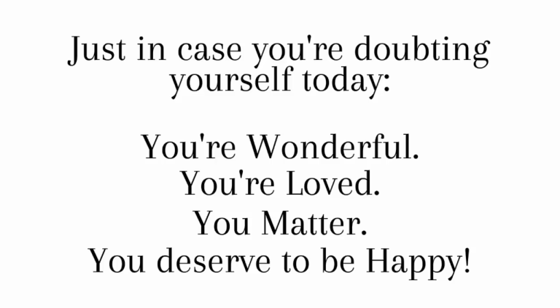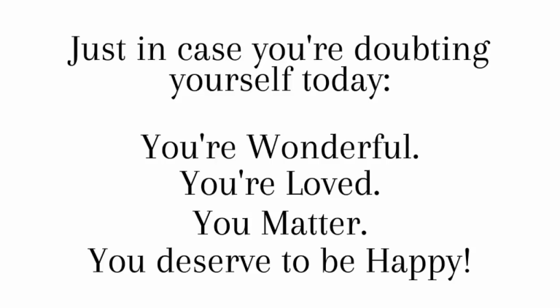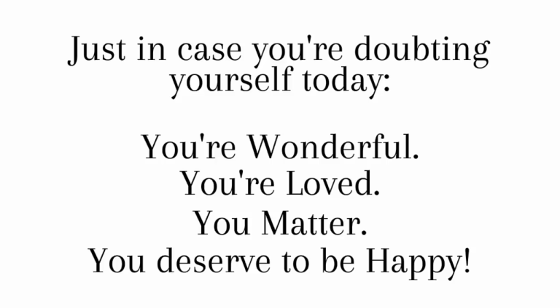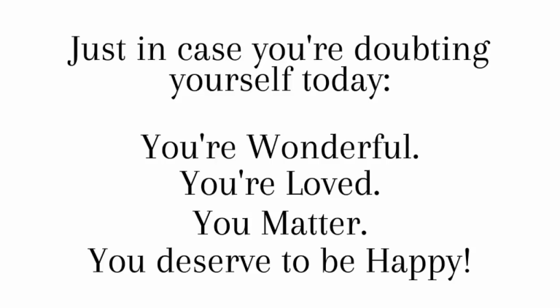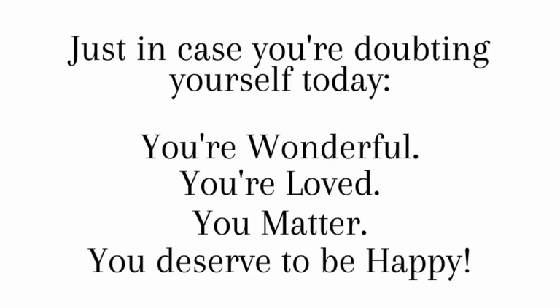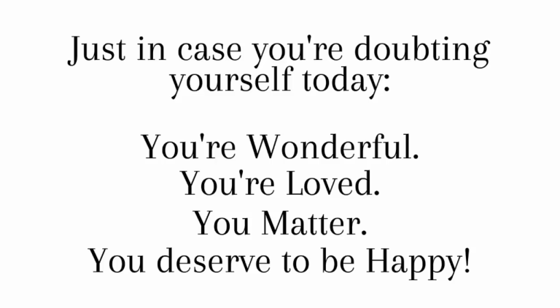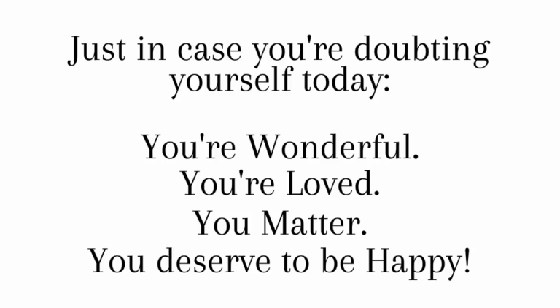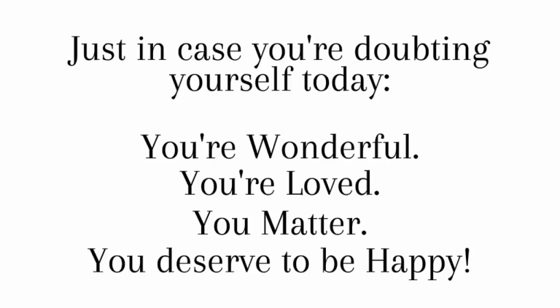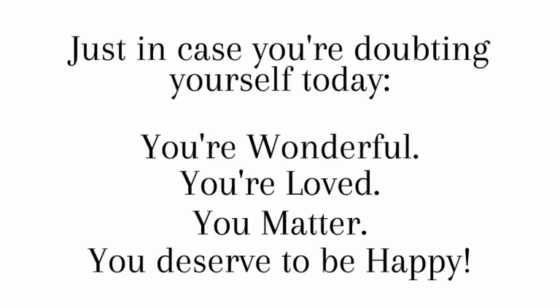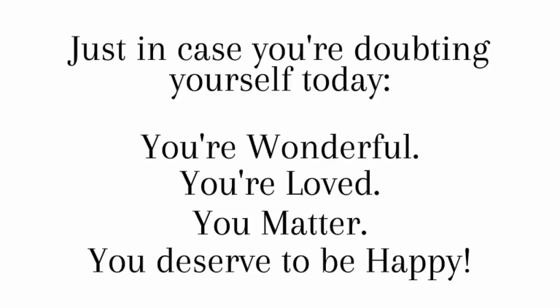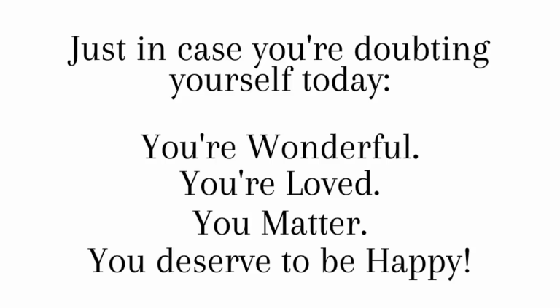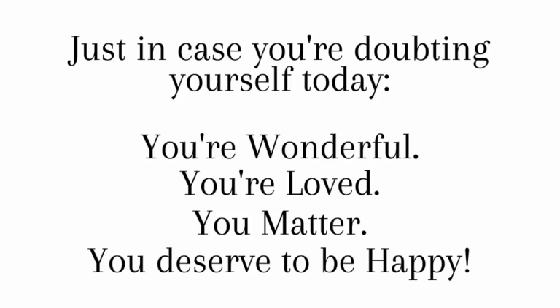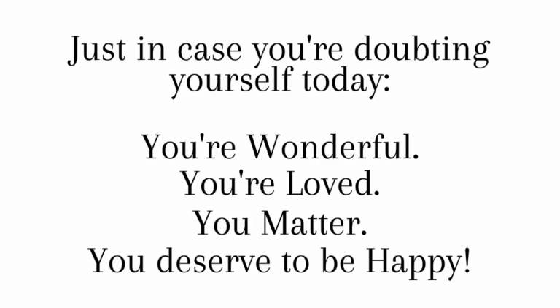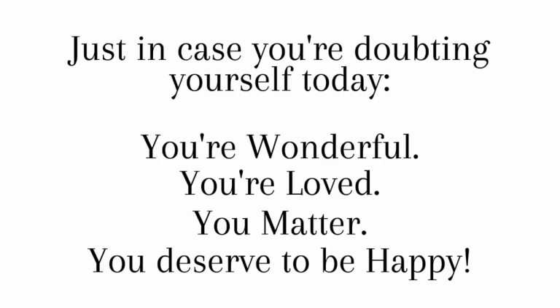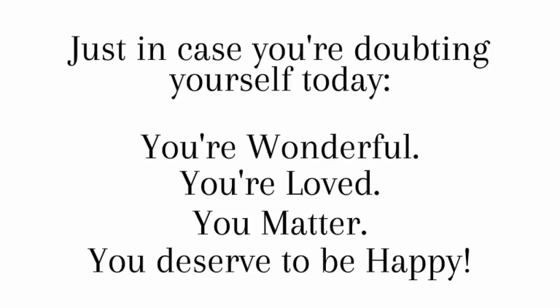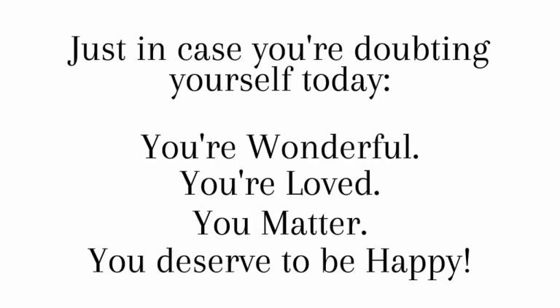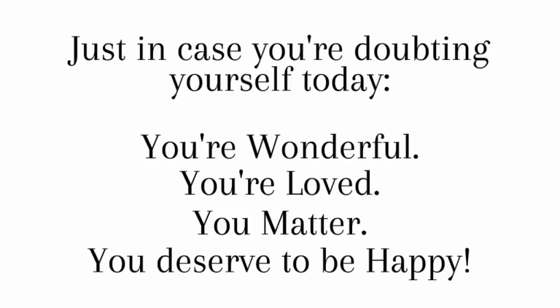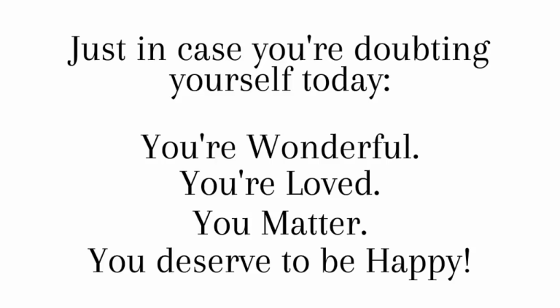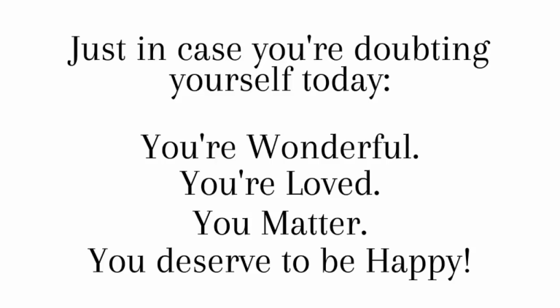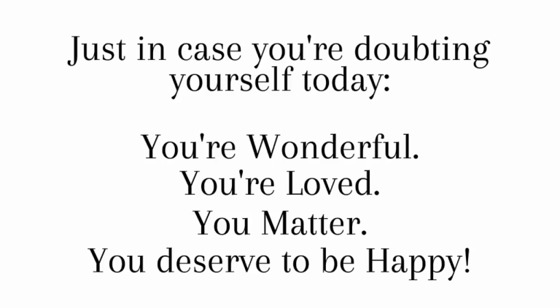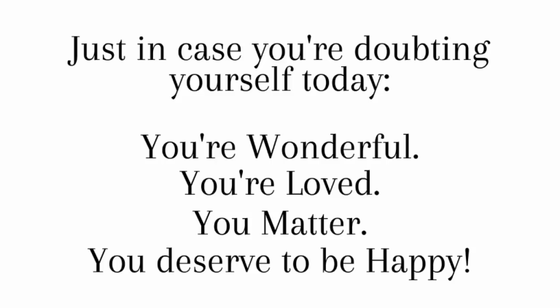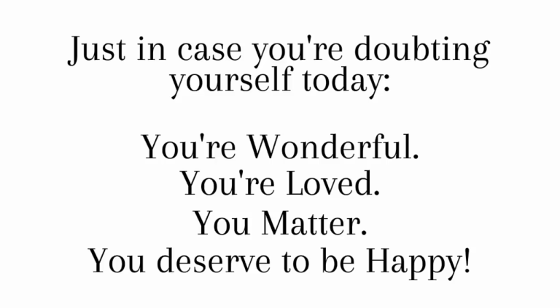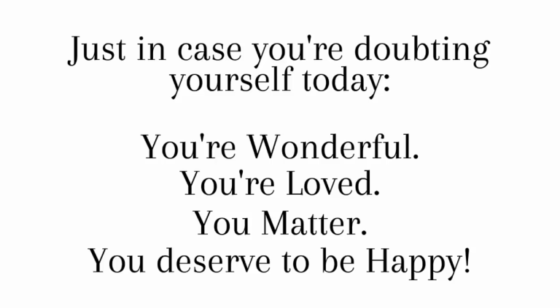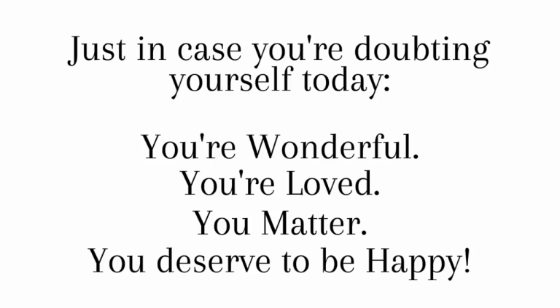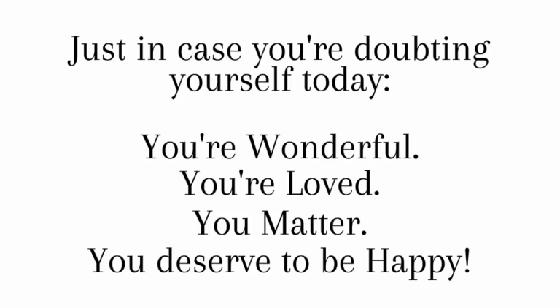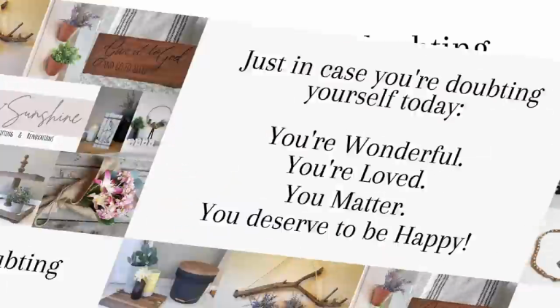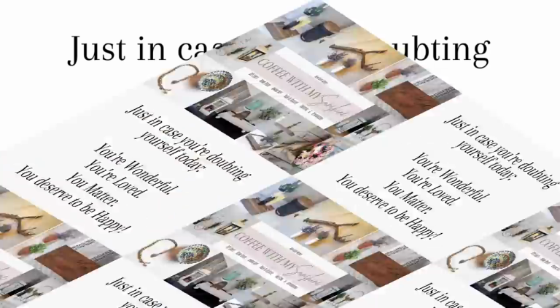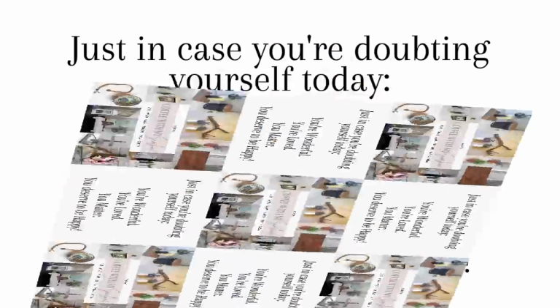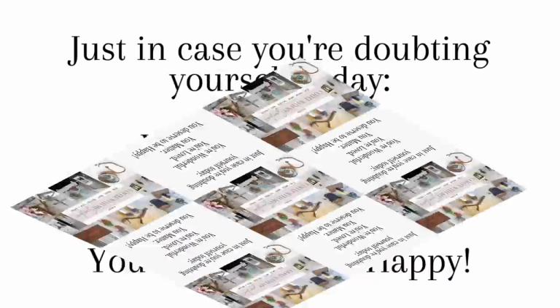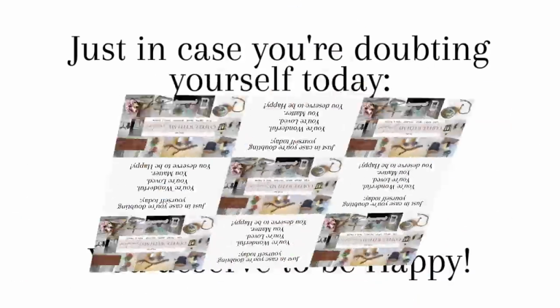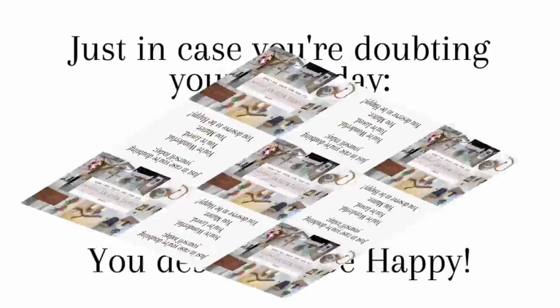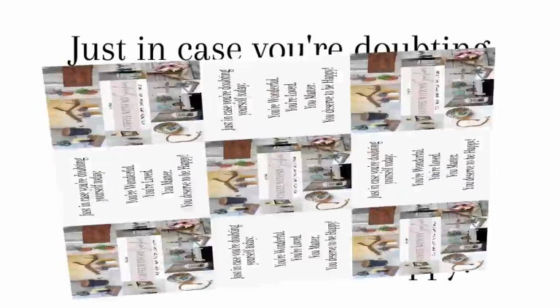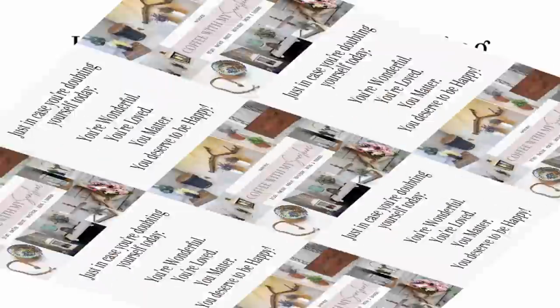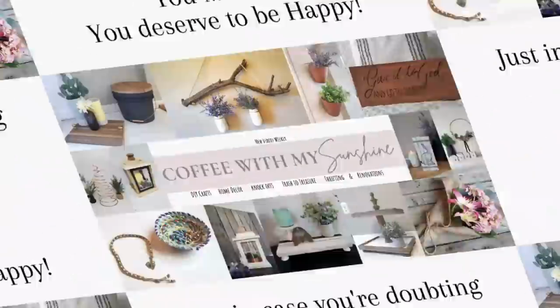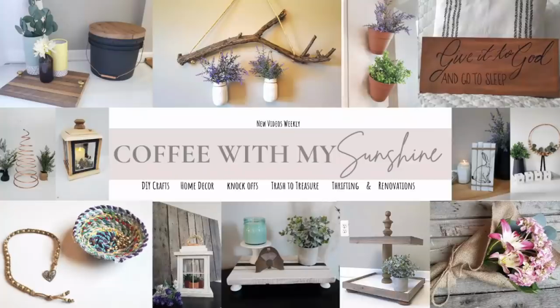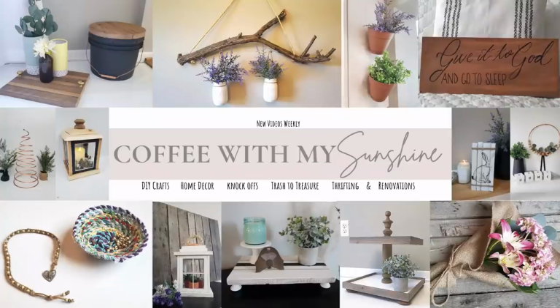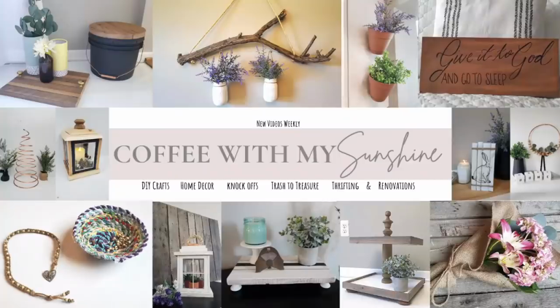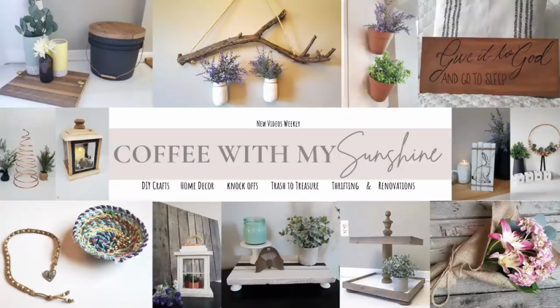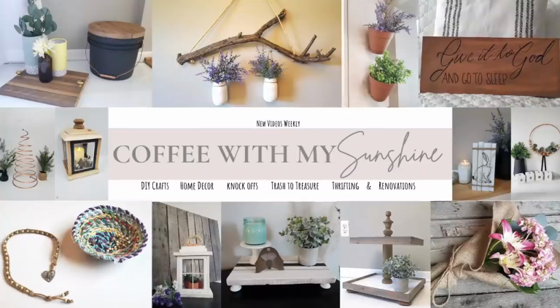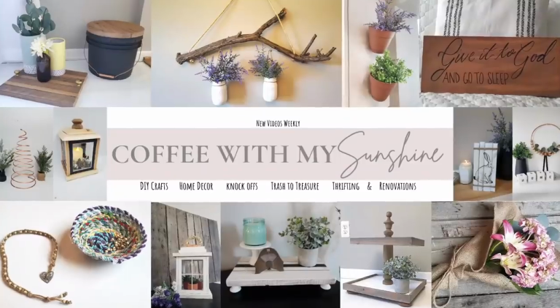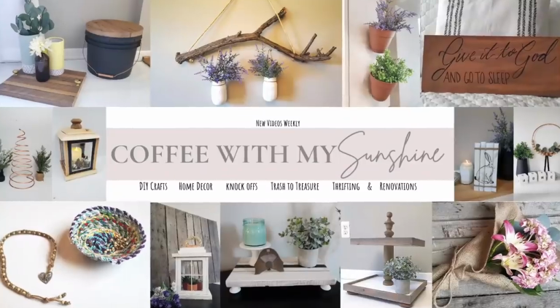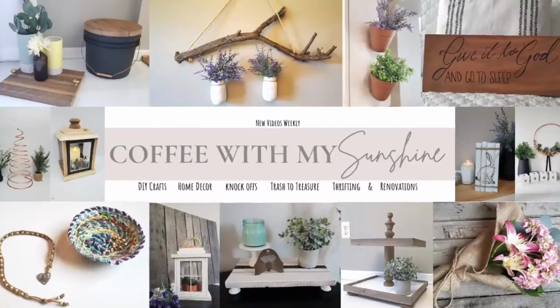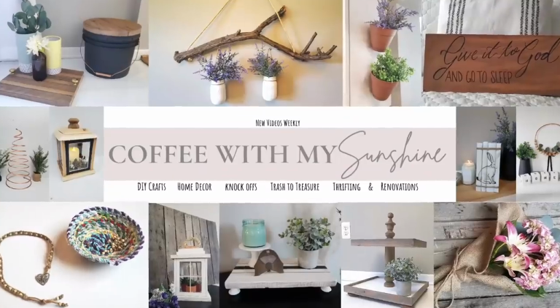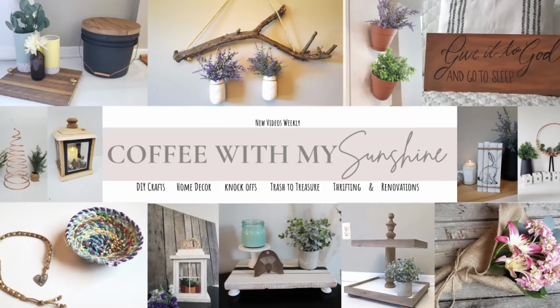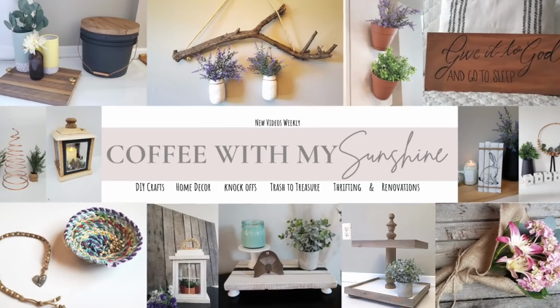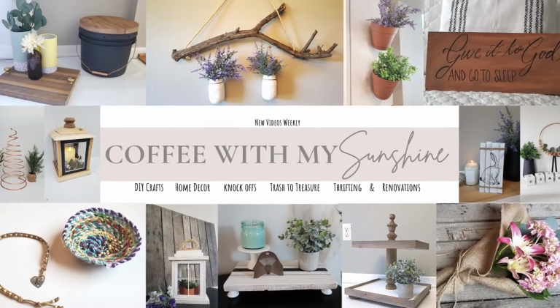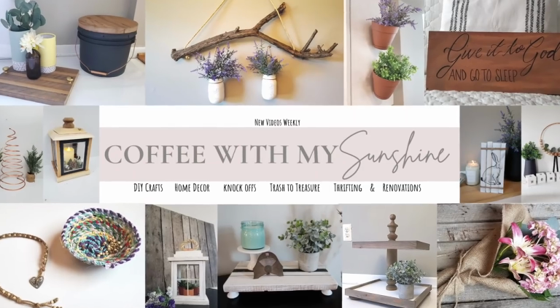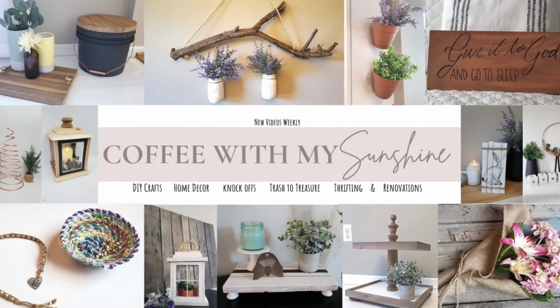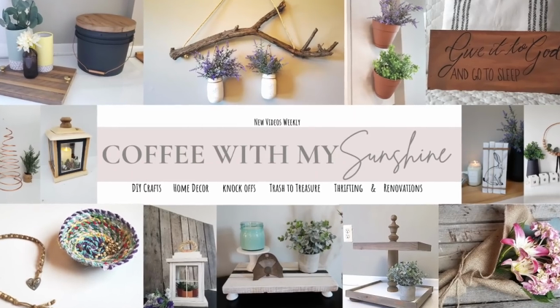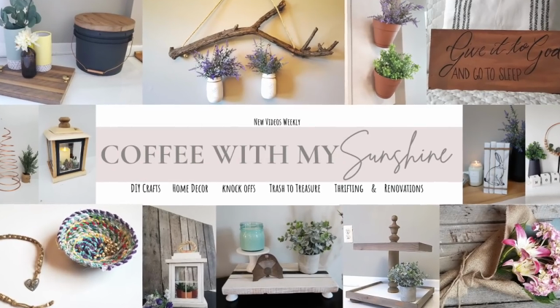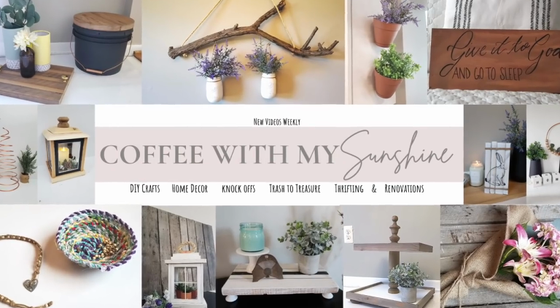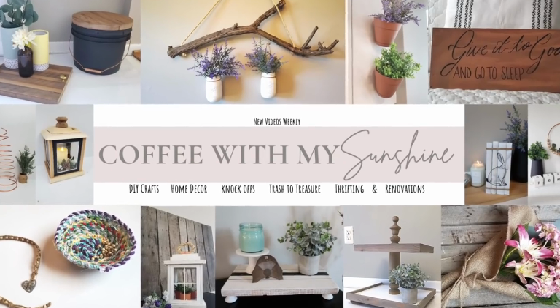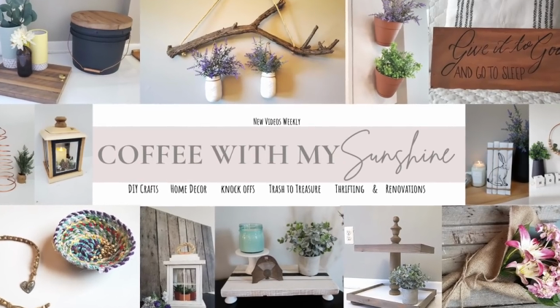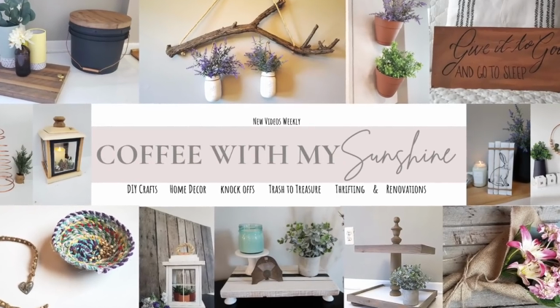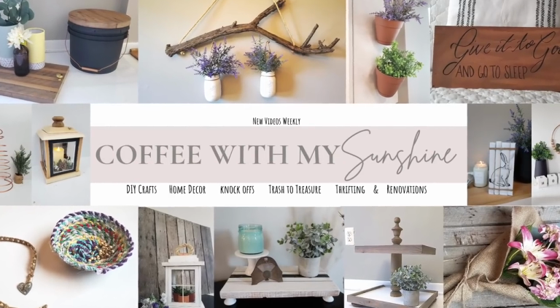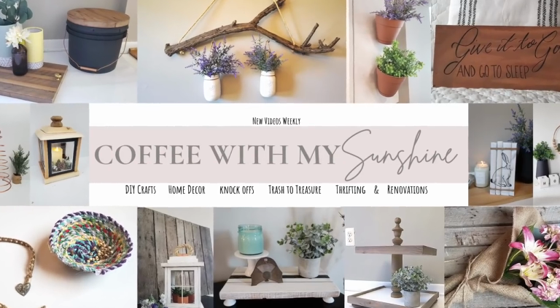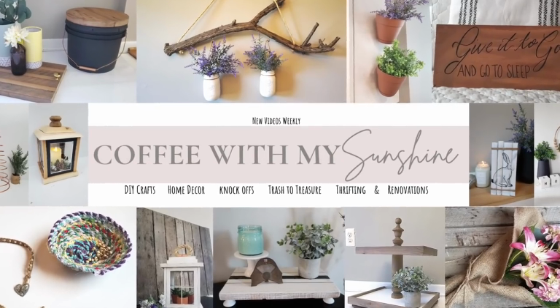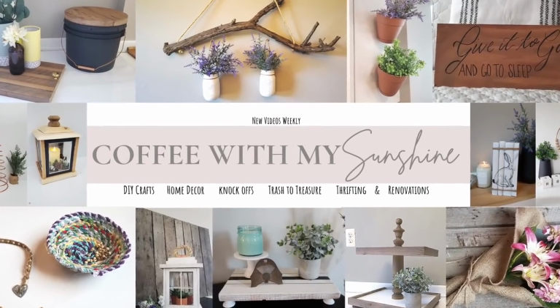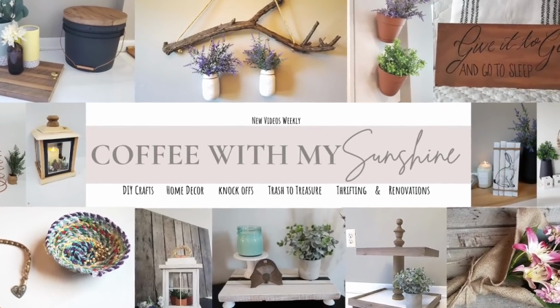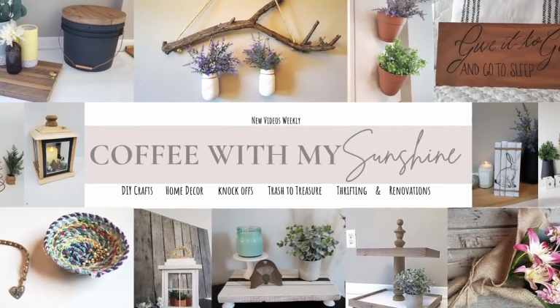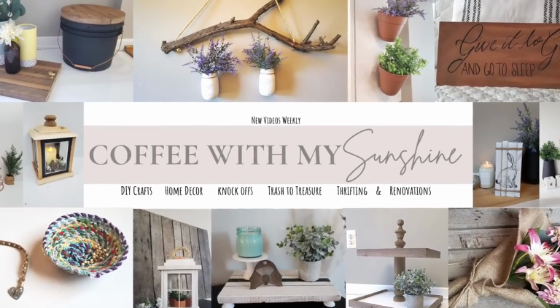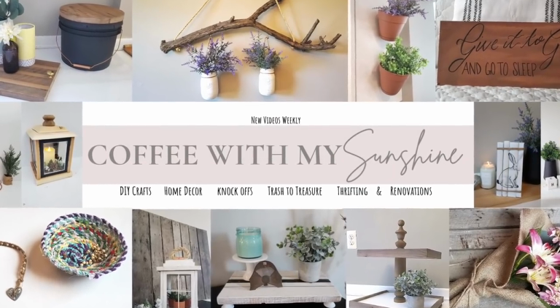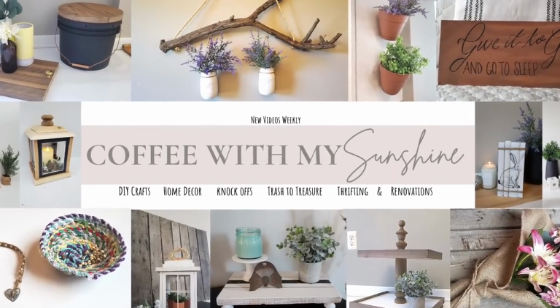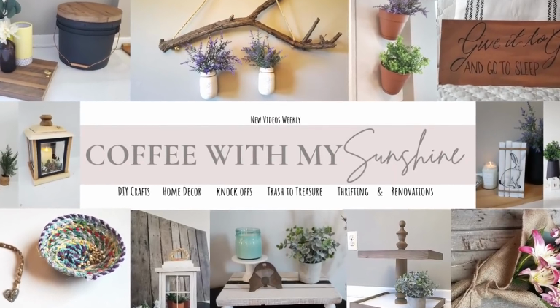Hey friends and welcome back to Coffee with My Sunshine, and if you're new here, thanks so much for stopping in. I would love for you to subscribe and join our YouTube family.